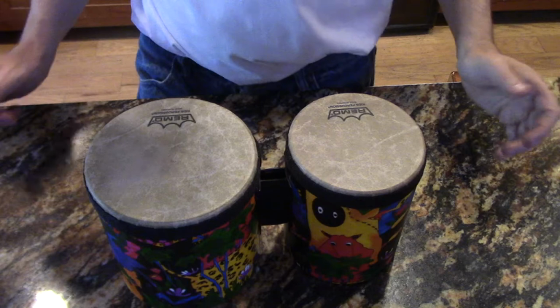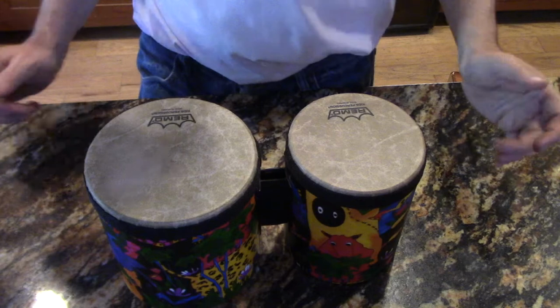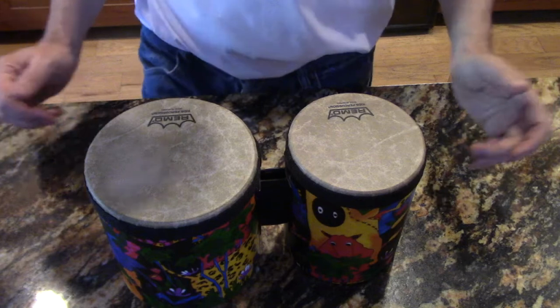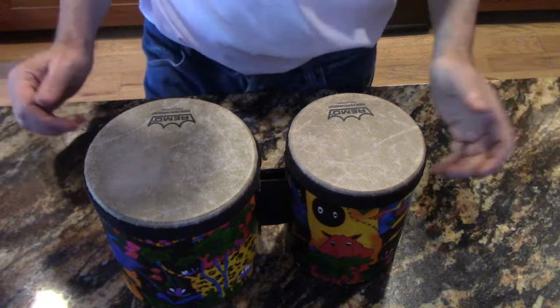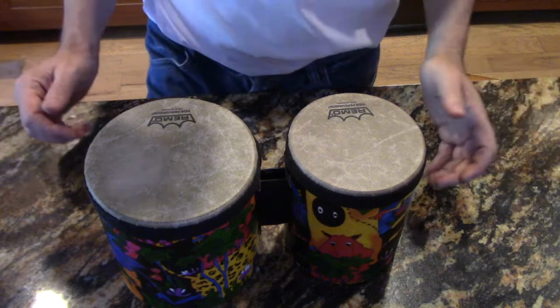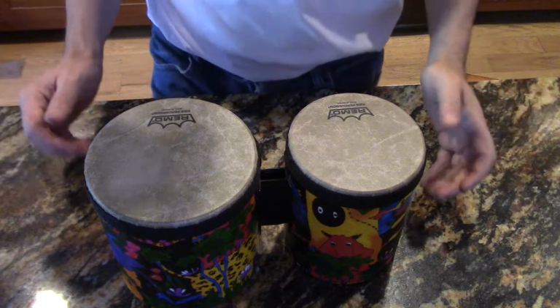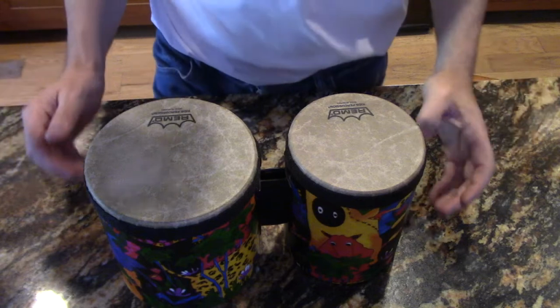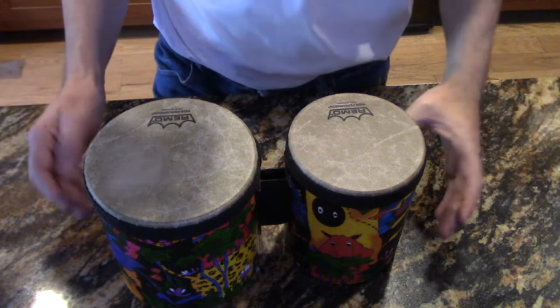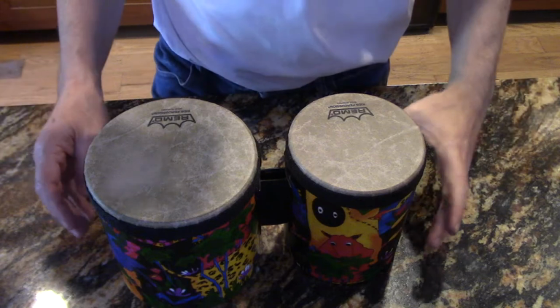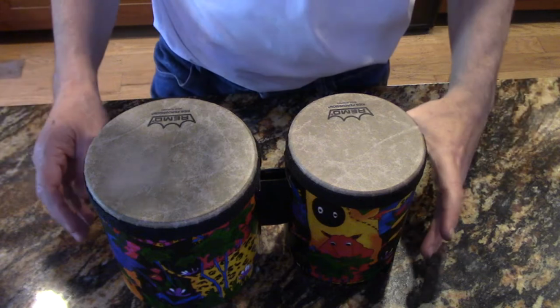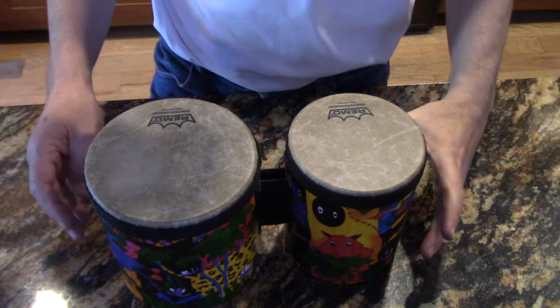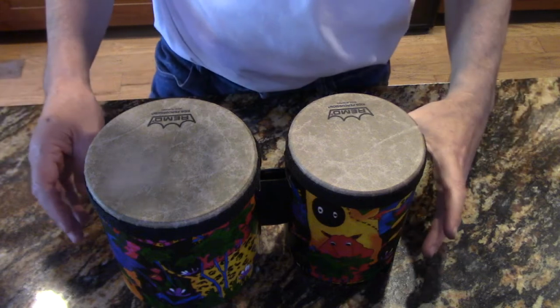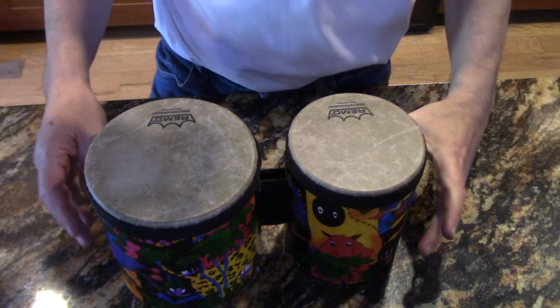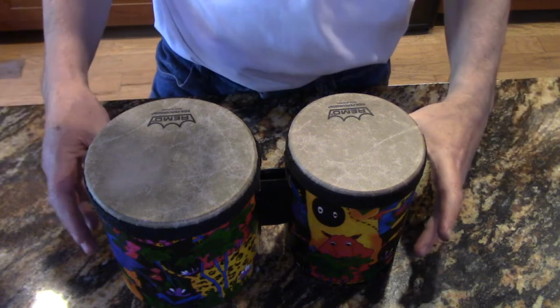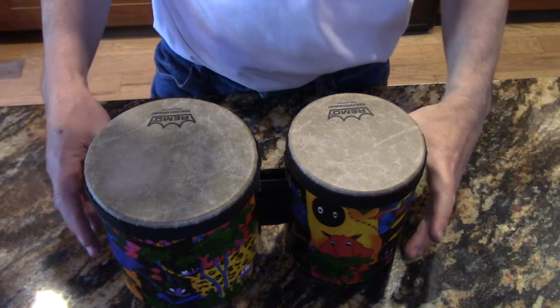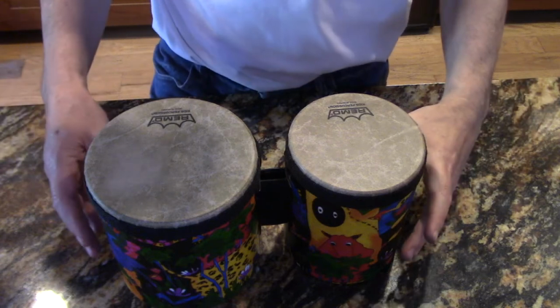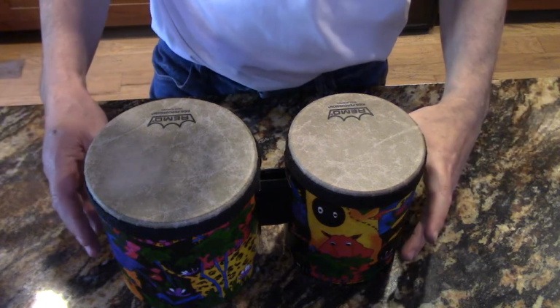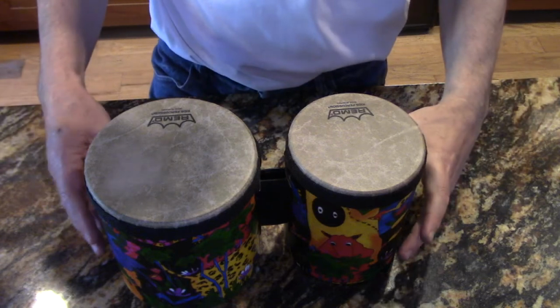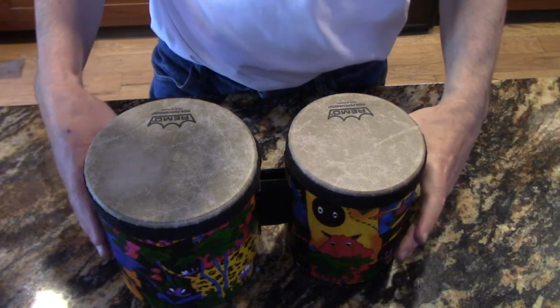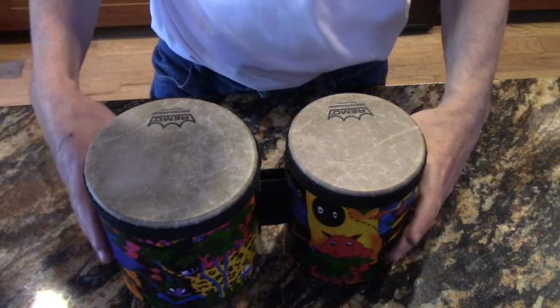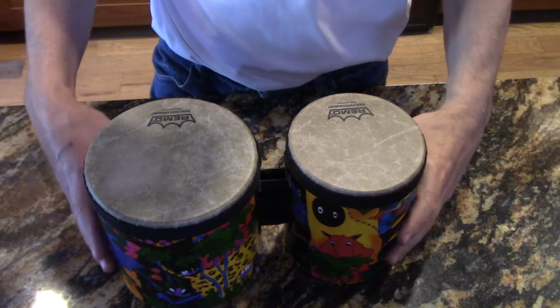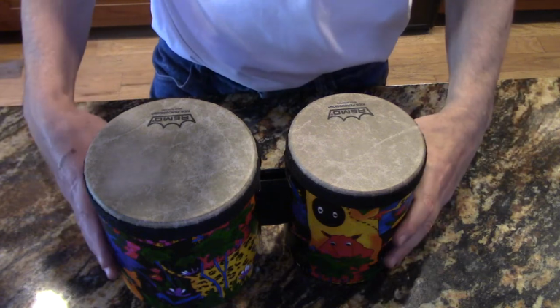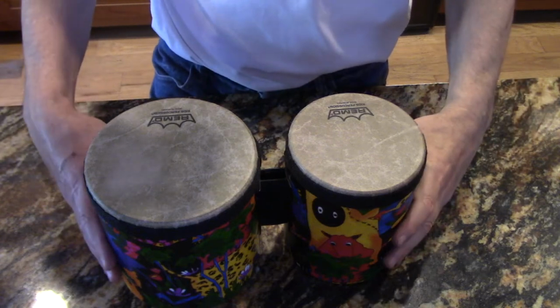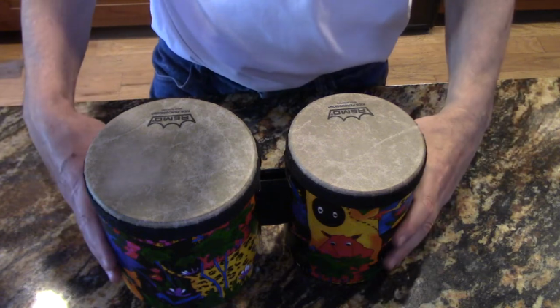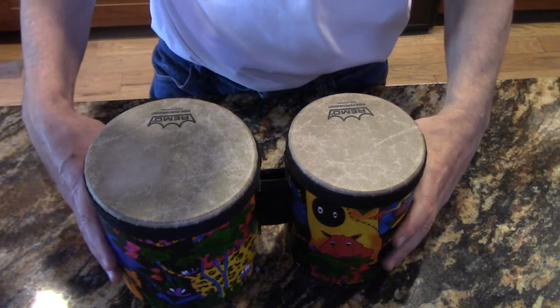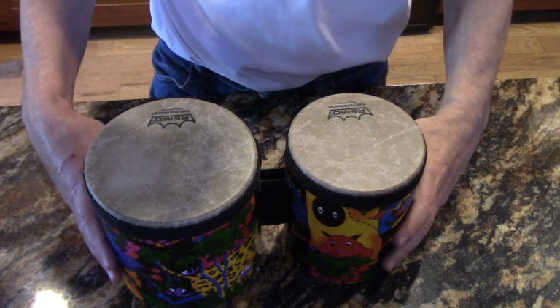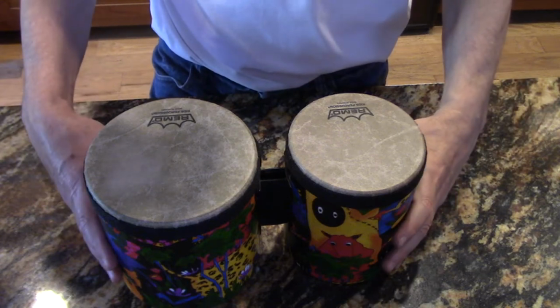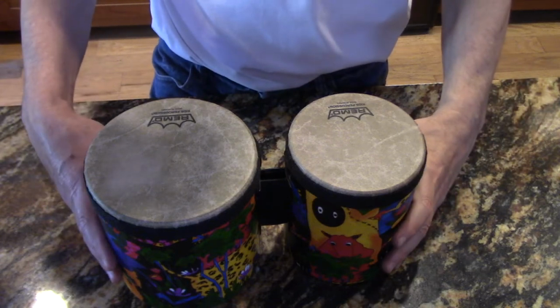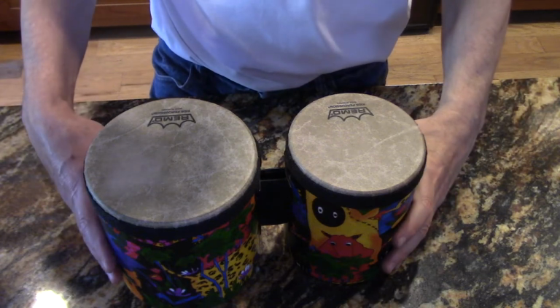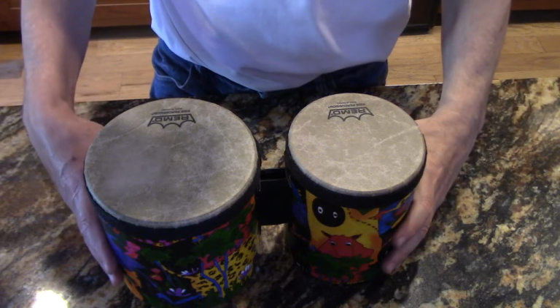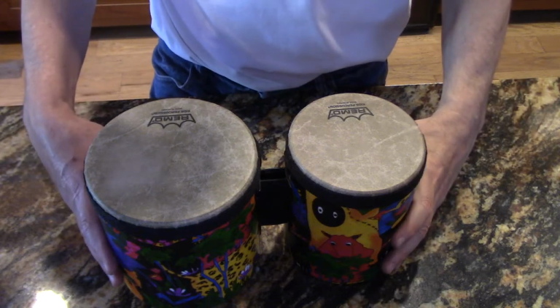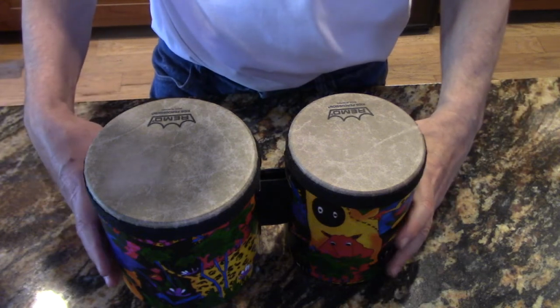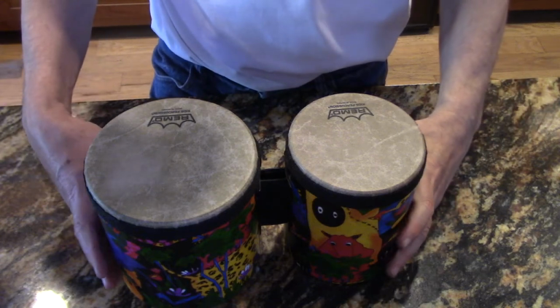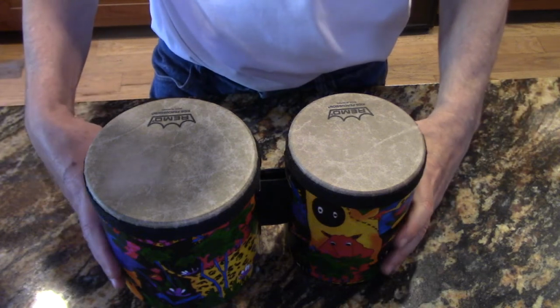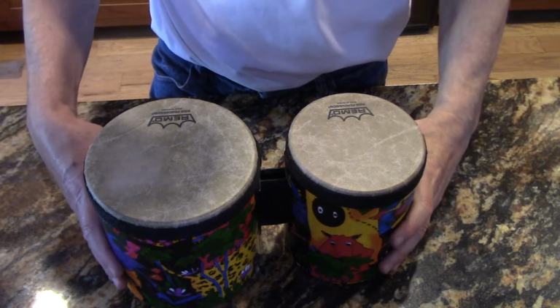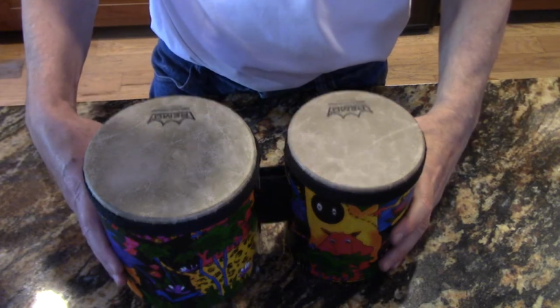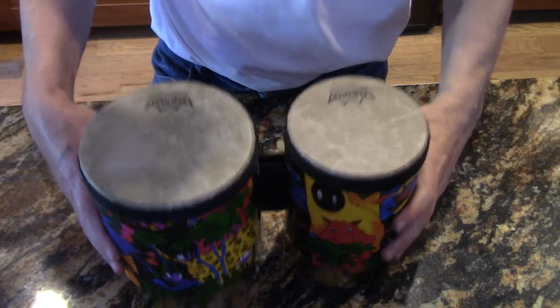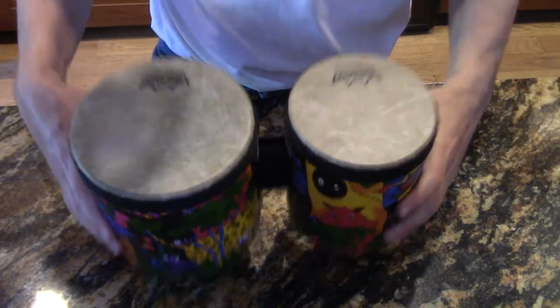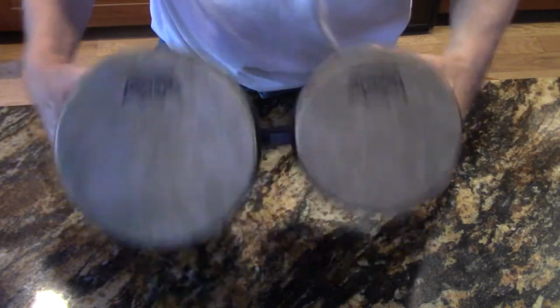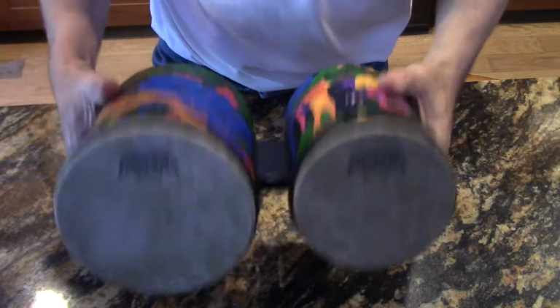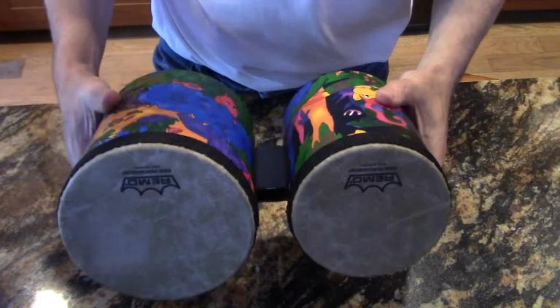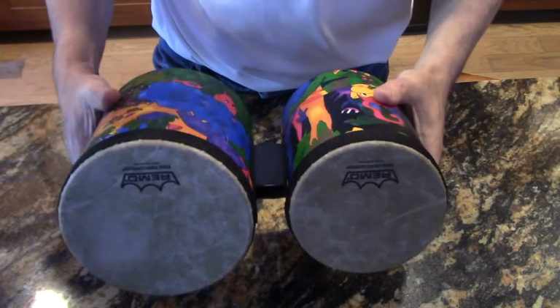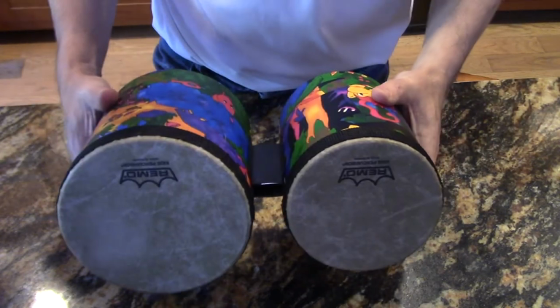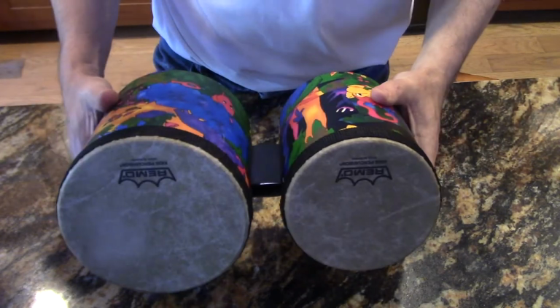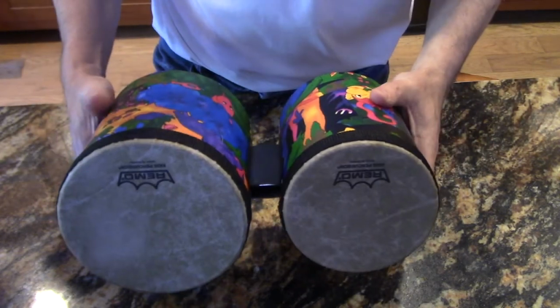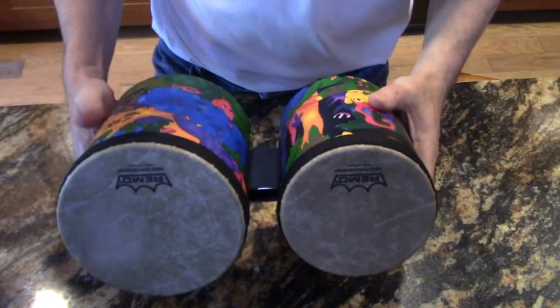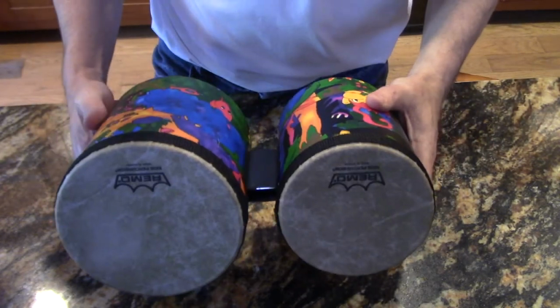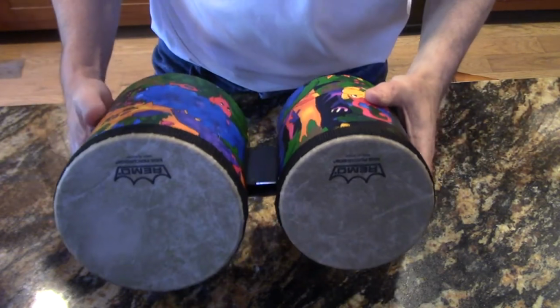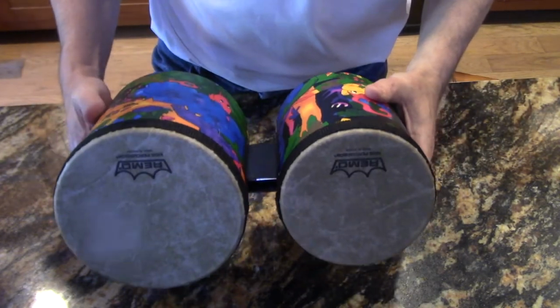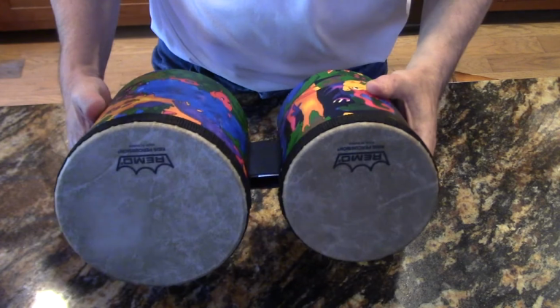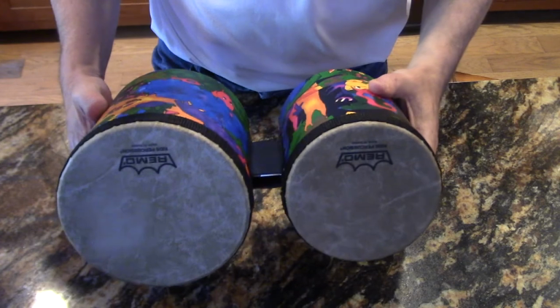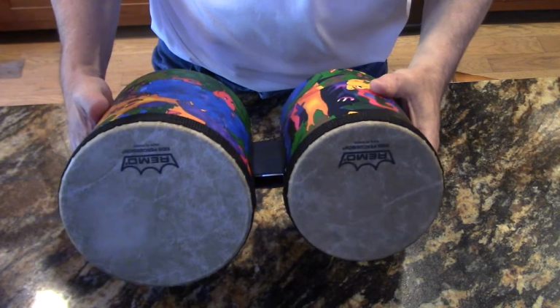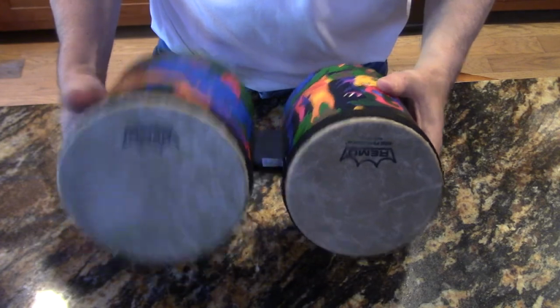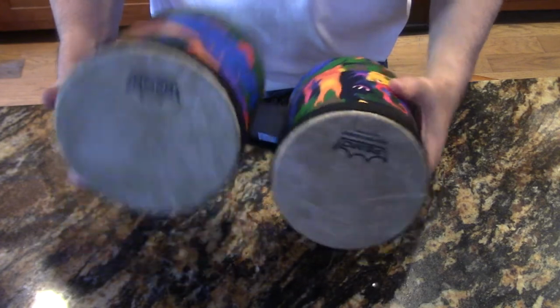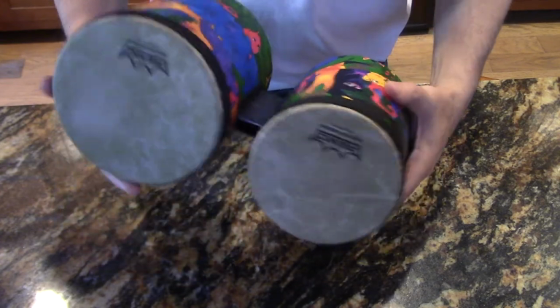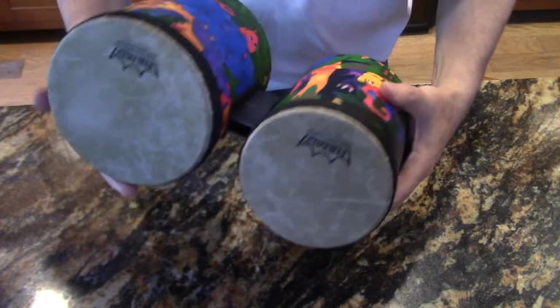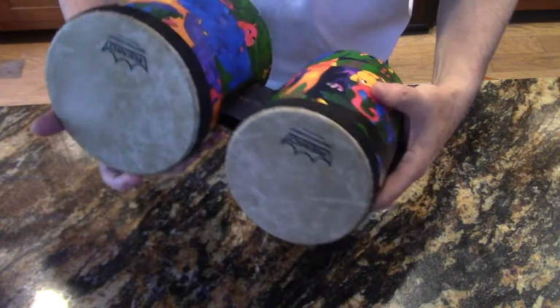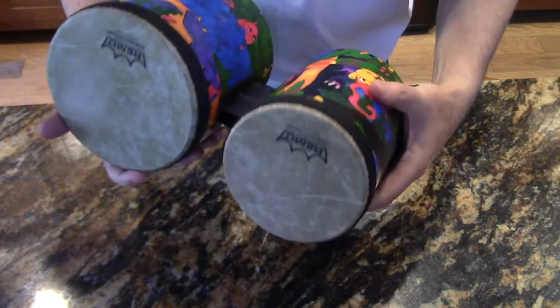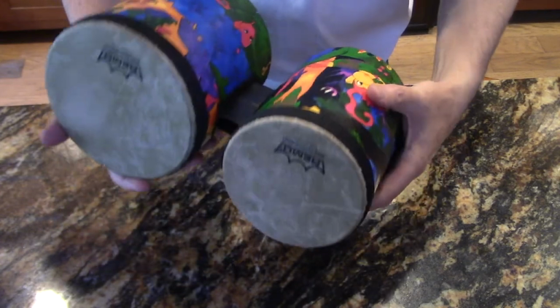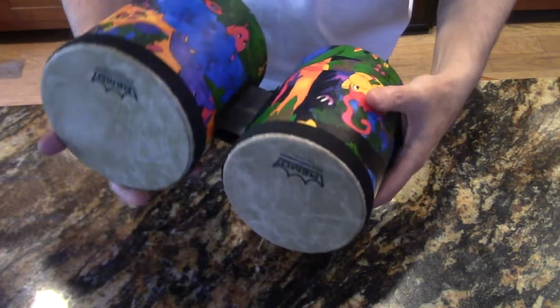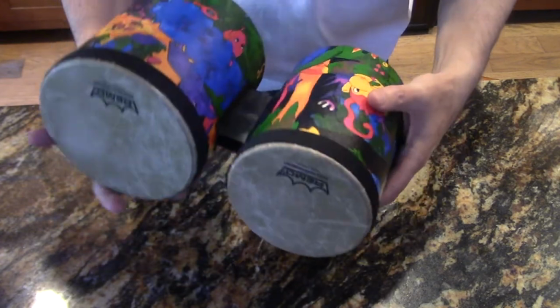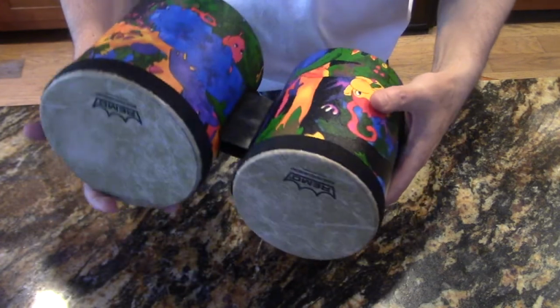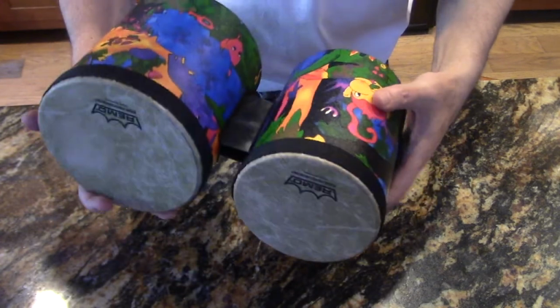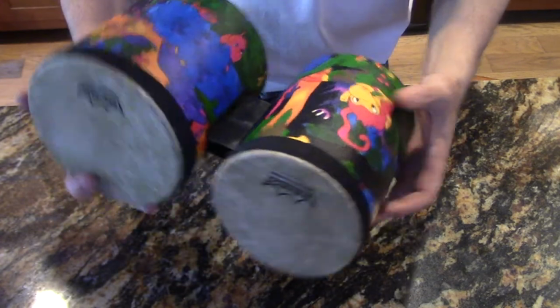In this video I'm going to review these Remo Bongos. Now these are made specifically for kids.